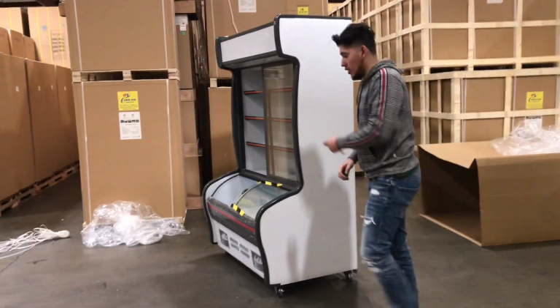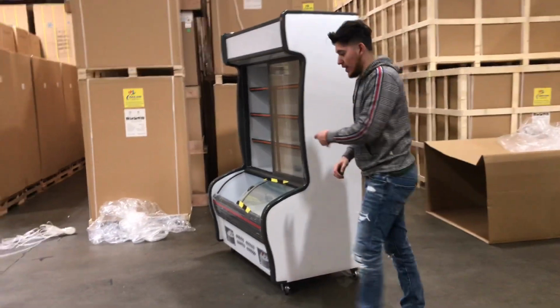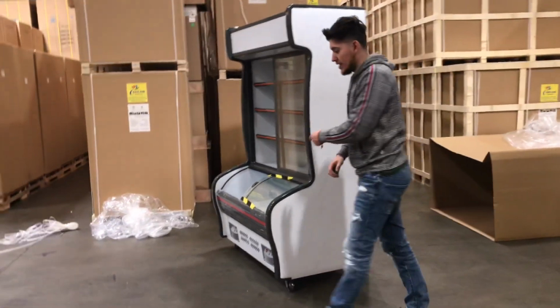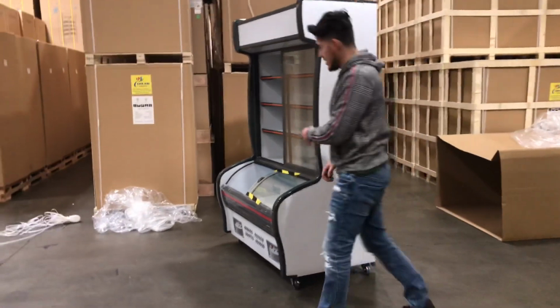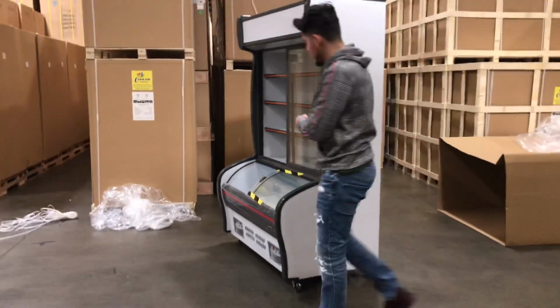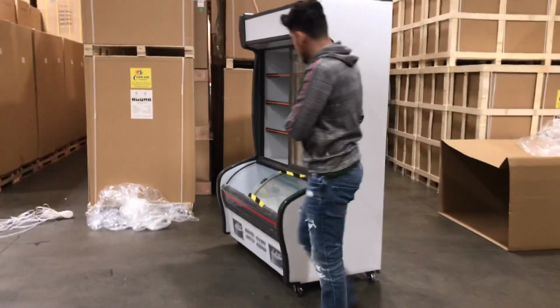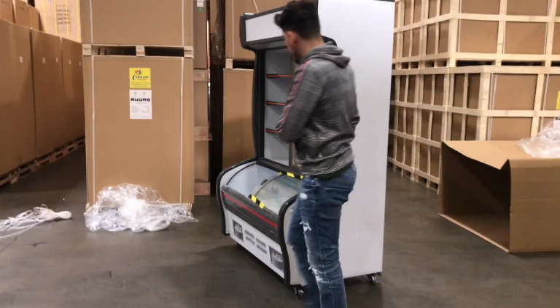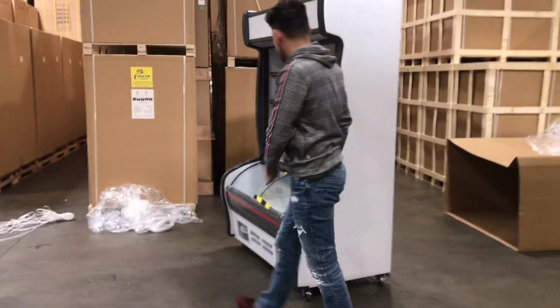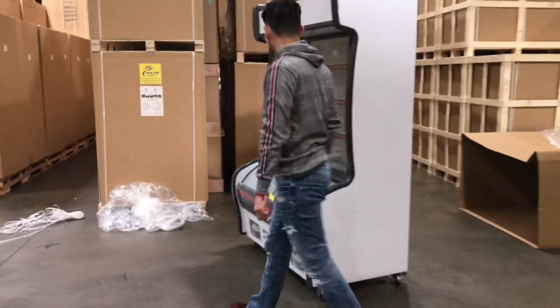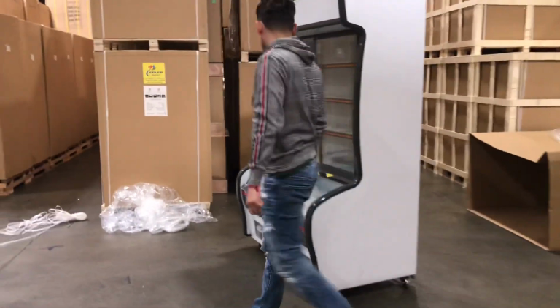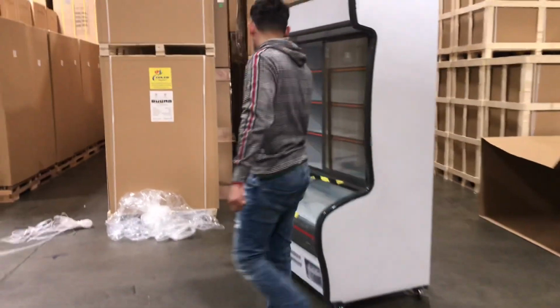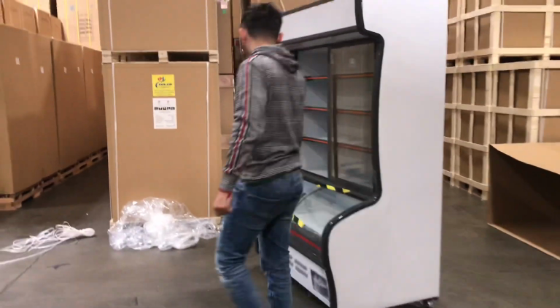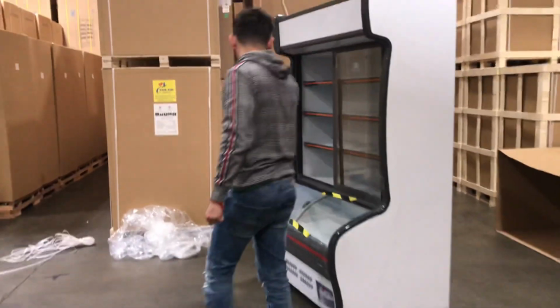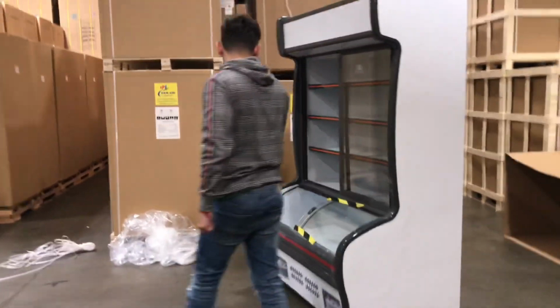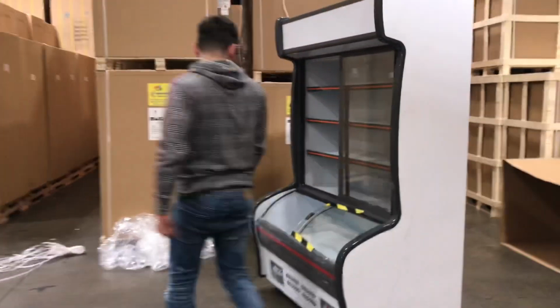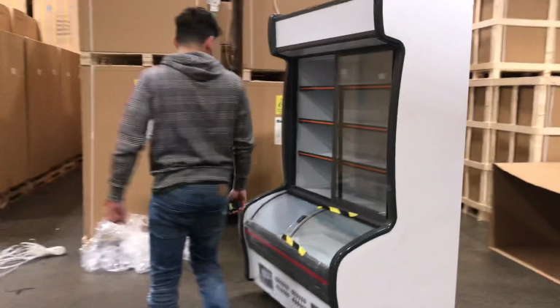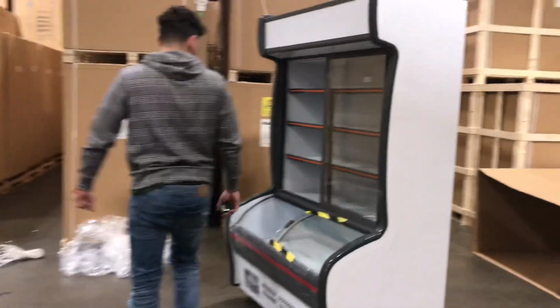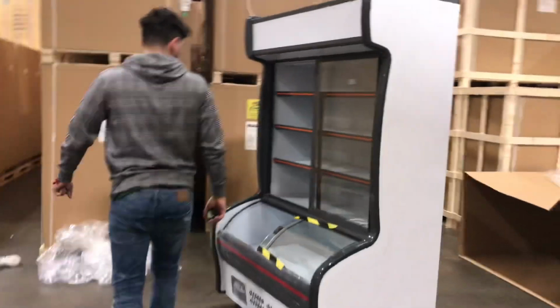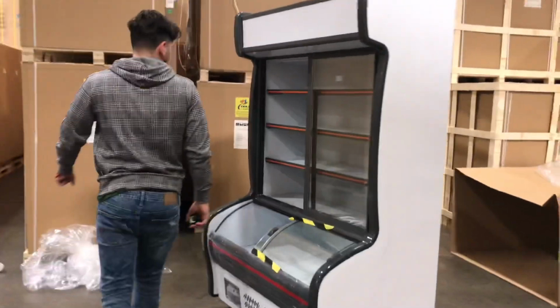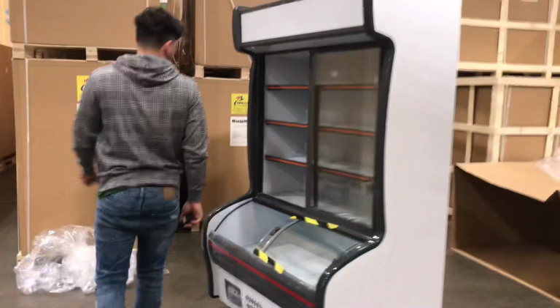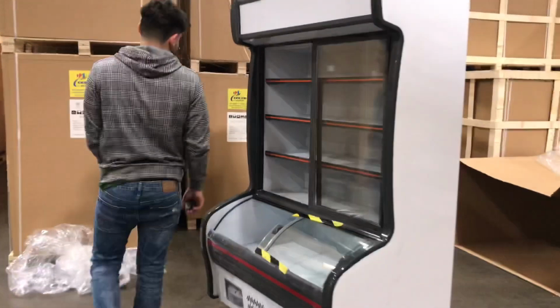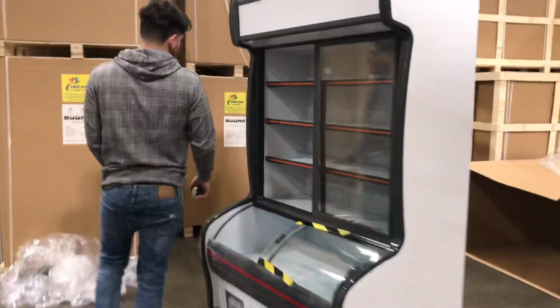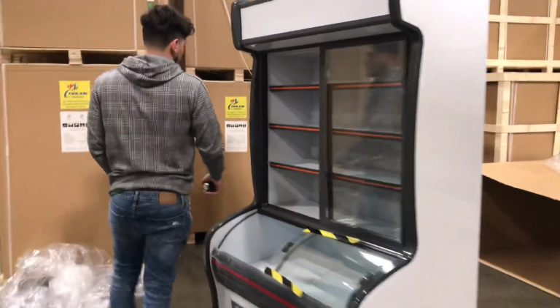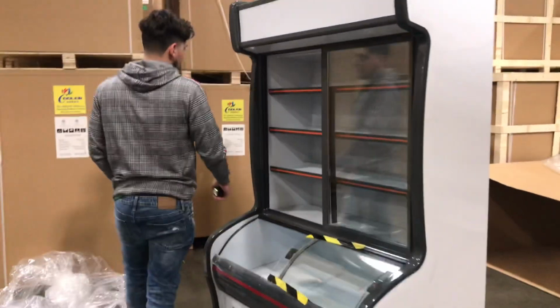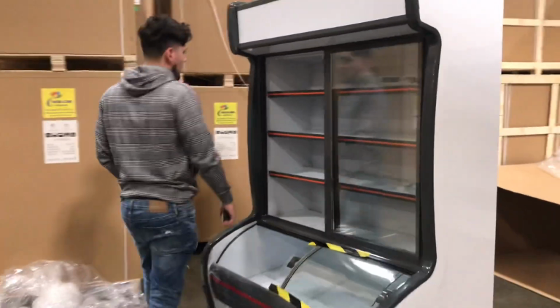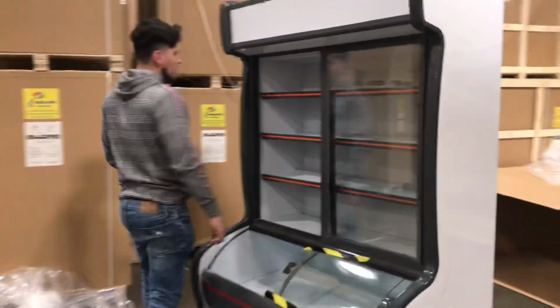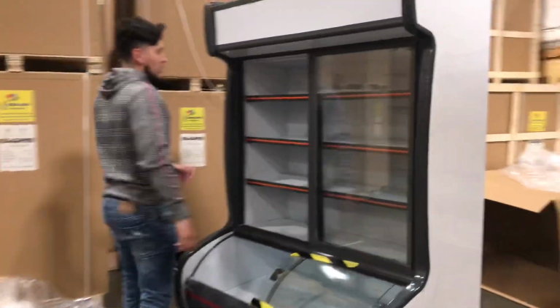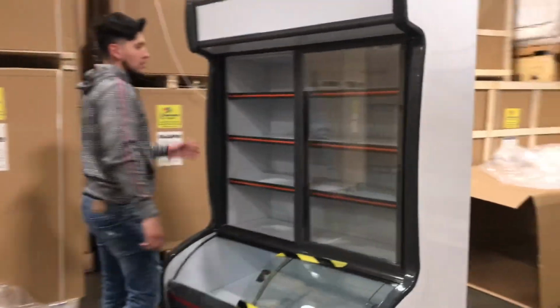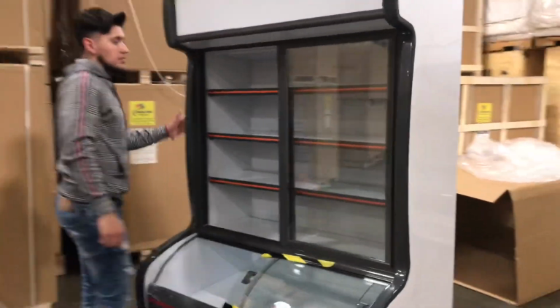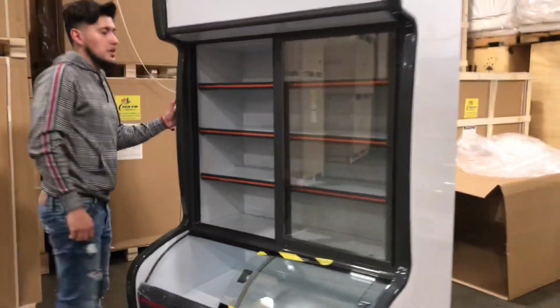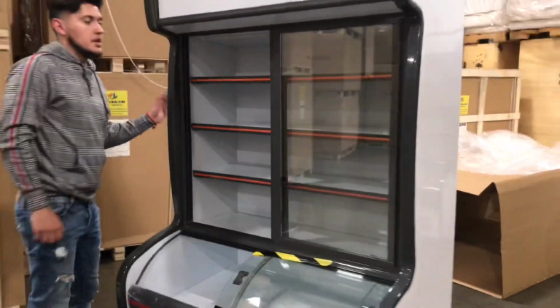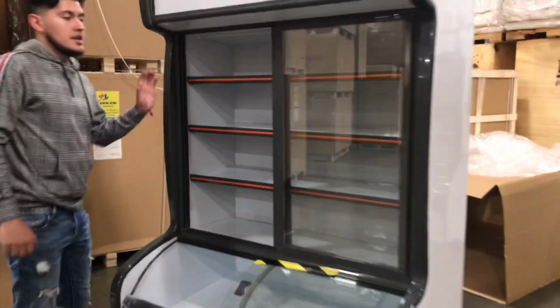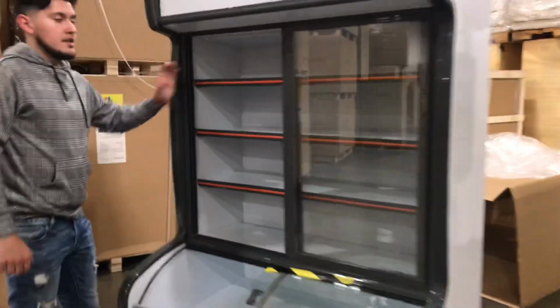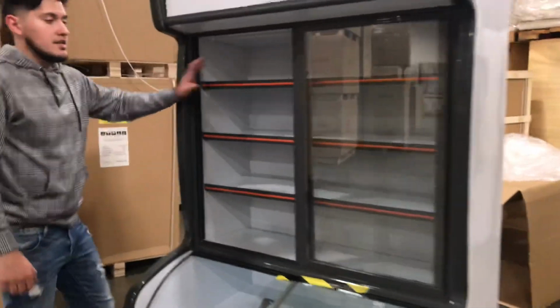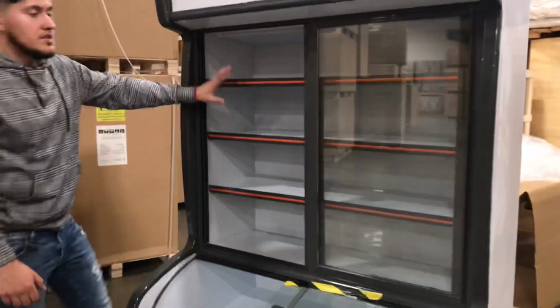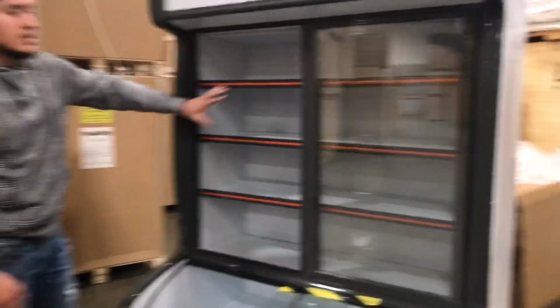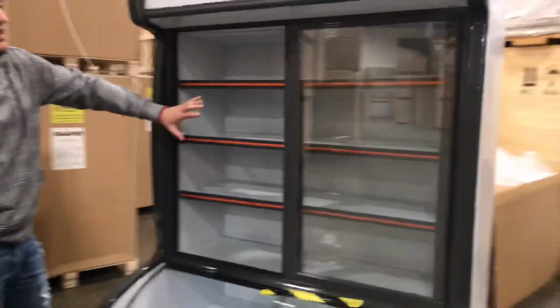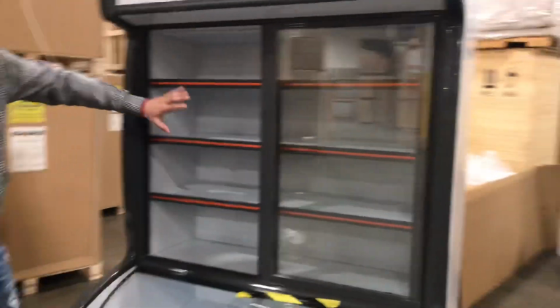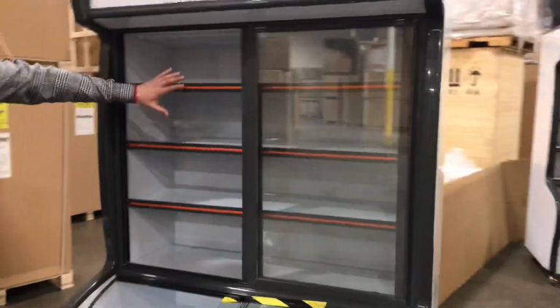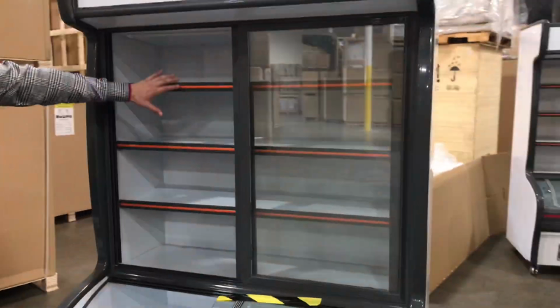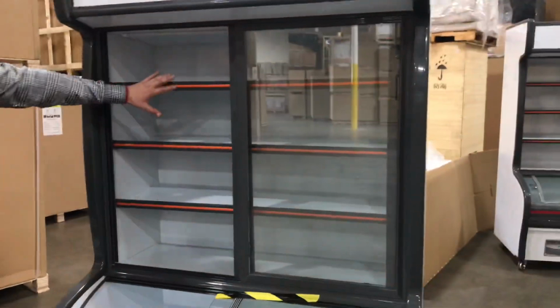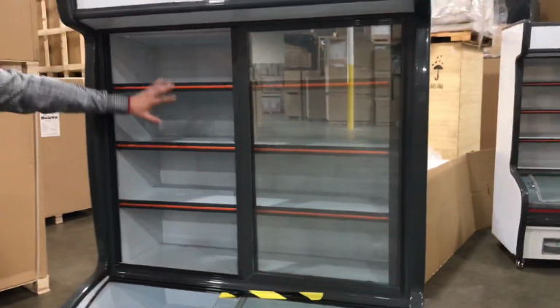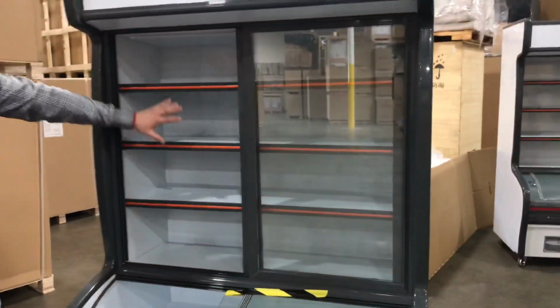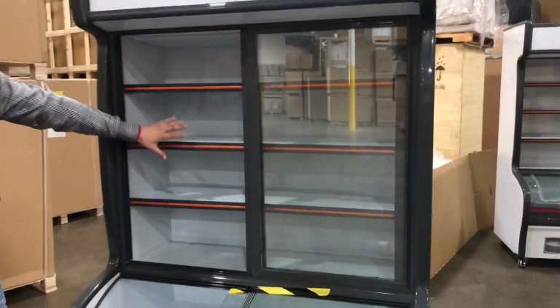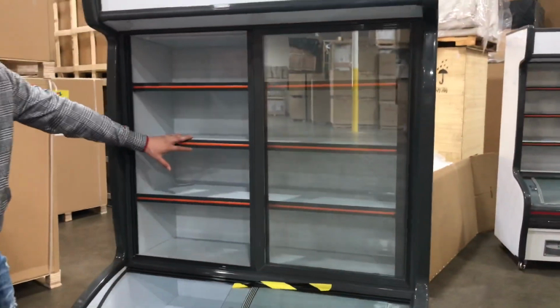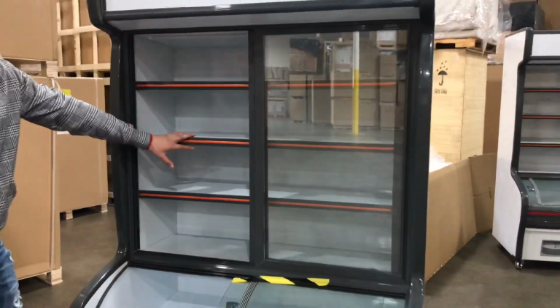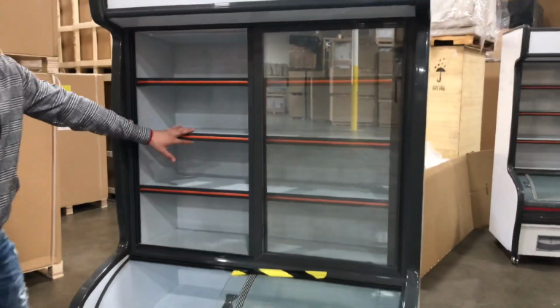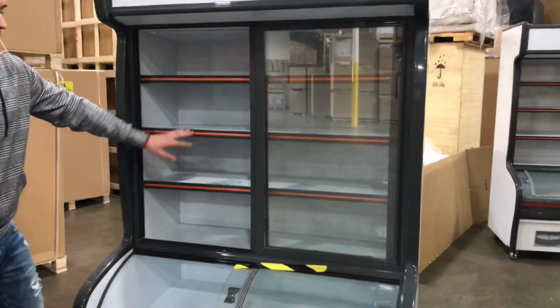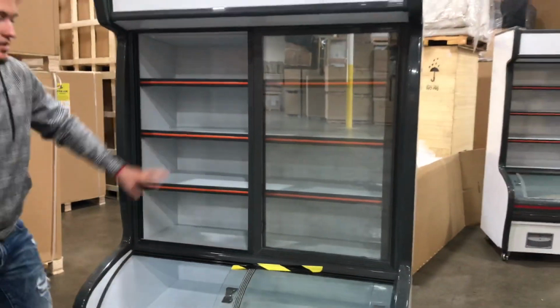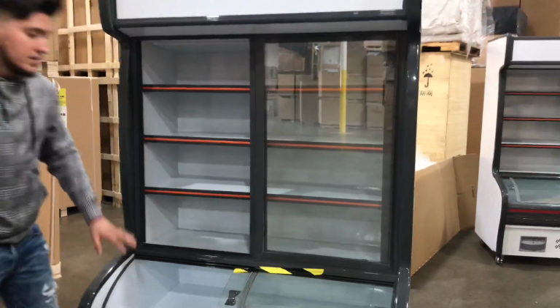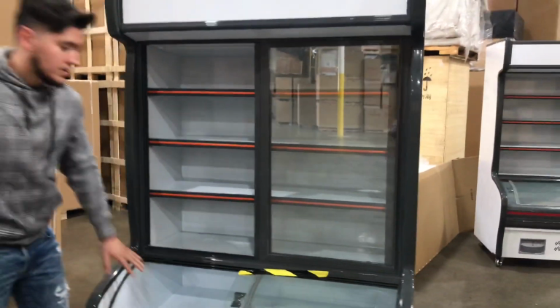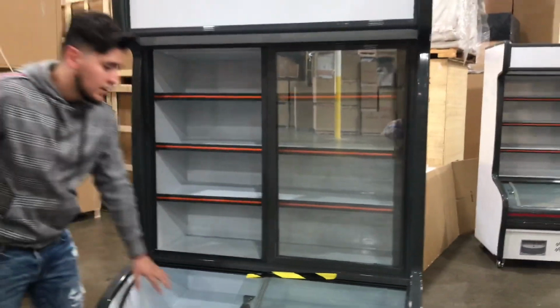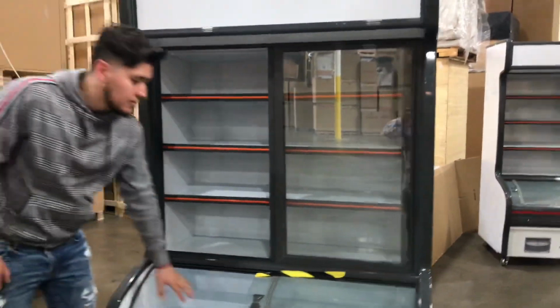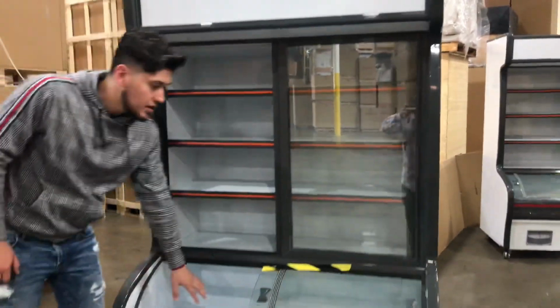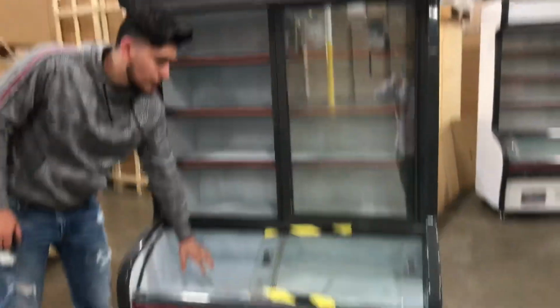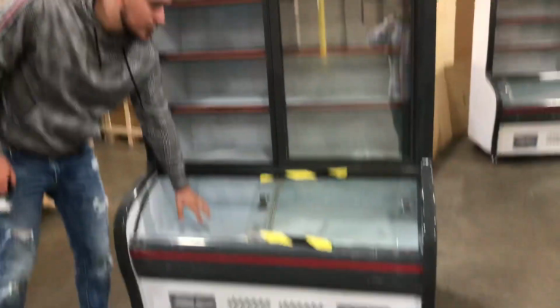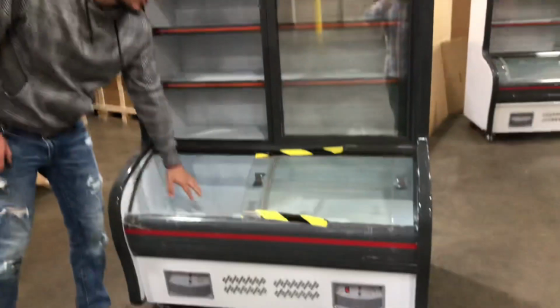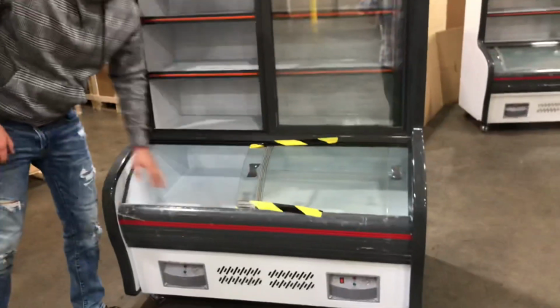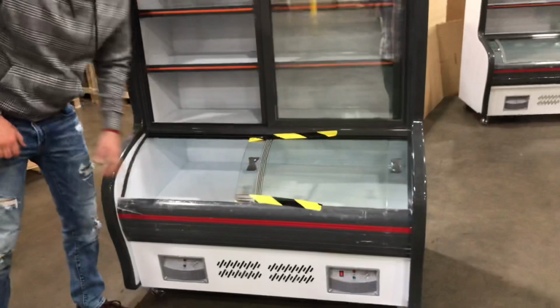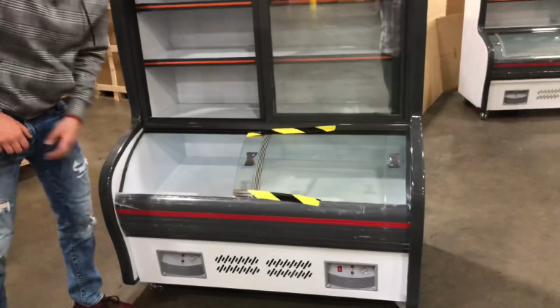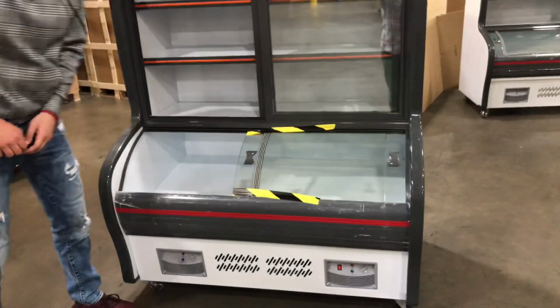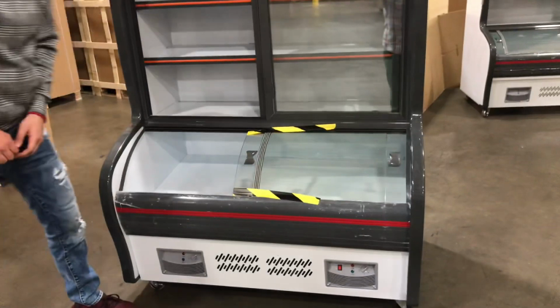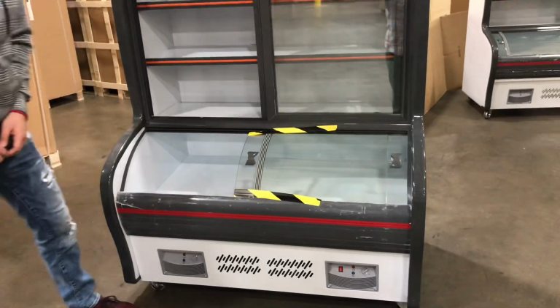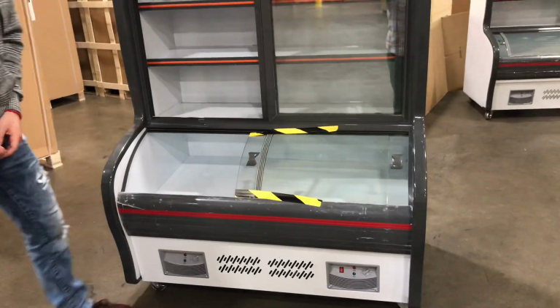Now interior dimensions — as you can see over here on the front, this is going to be your refrigerator, and this is going to be your freezer right here at the bottom.